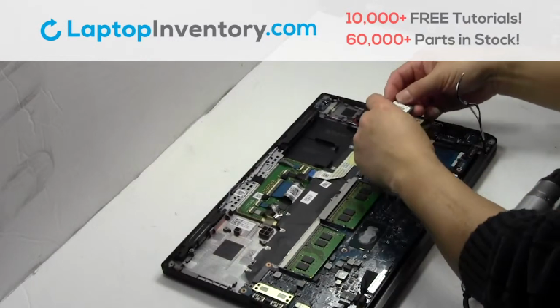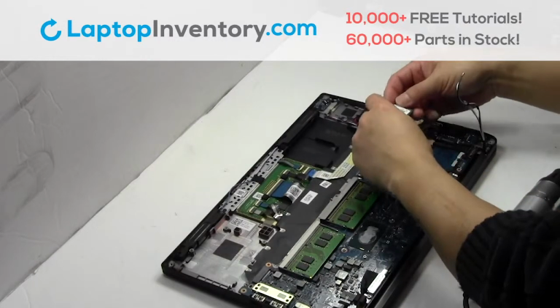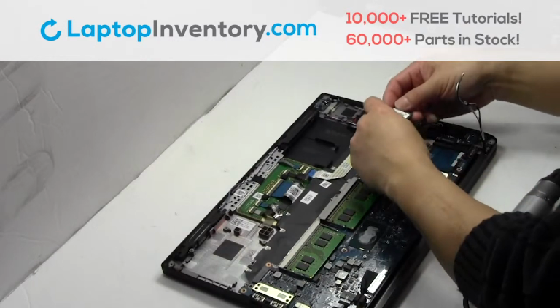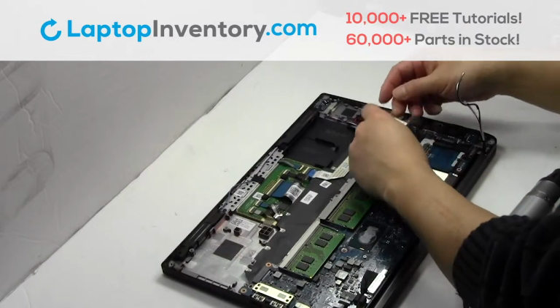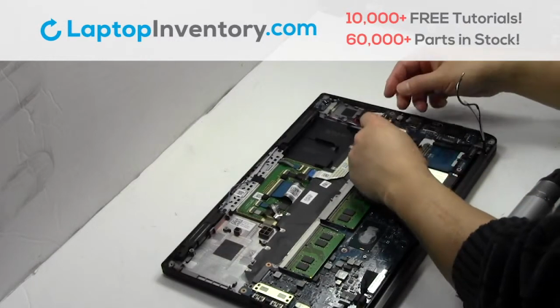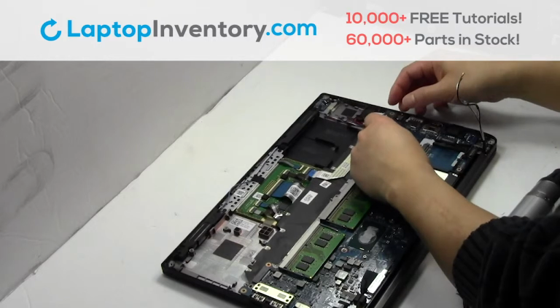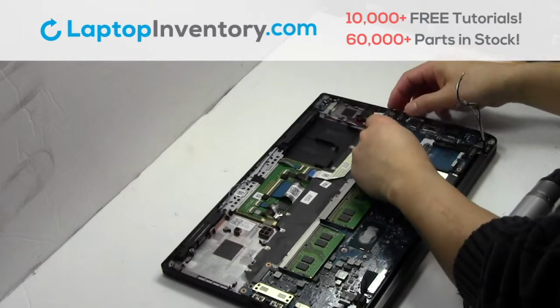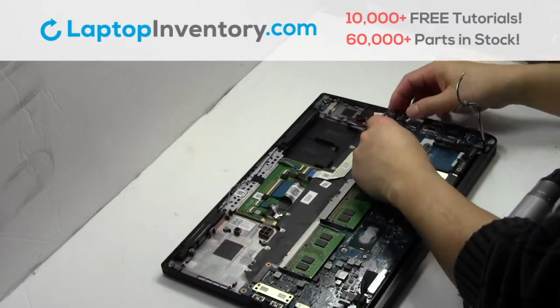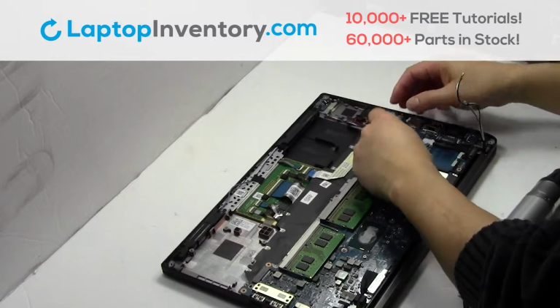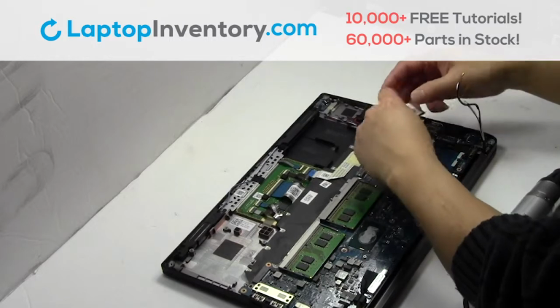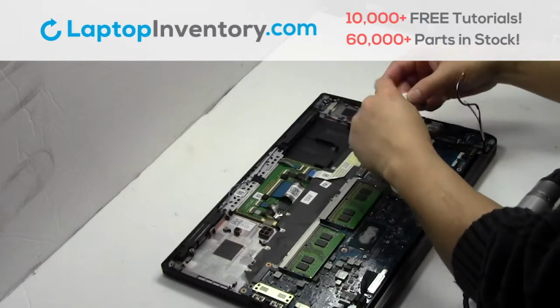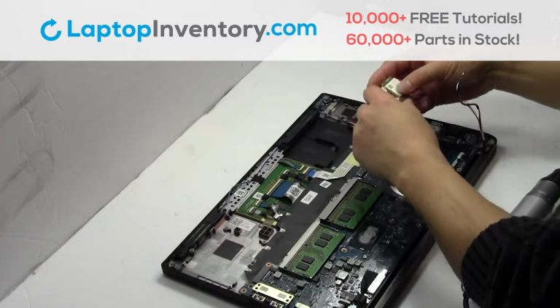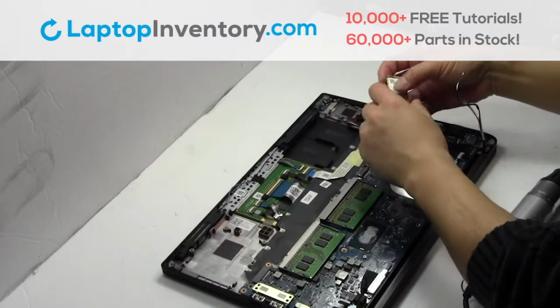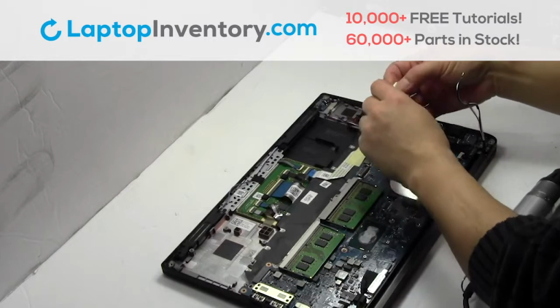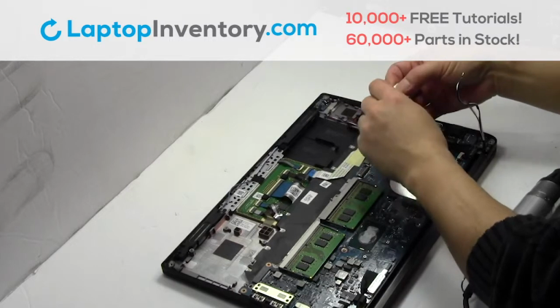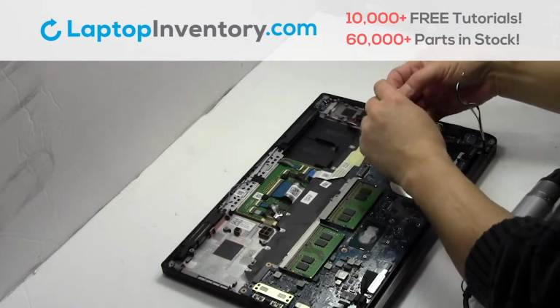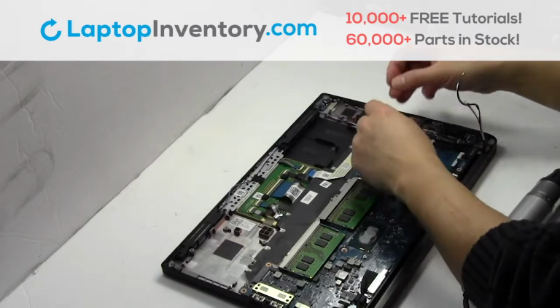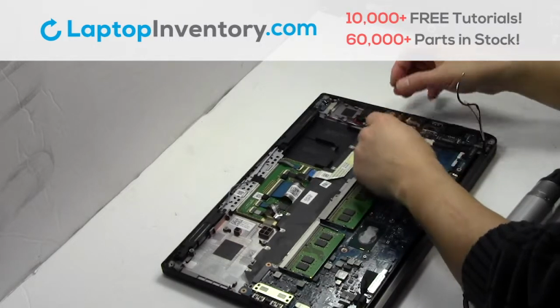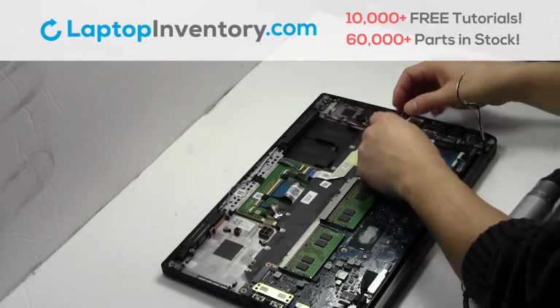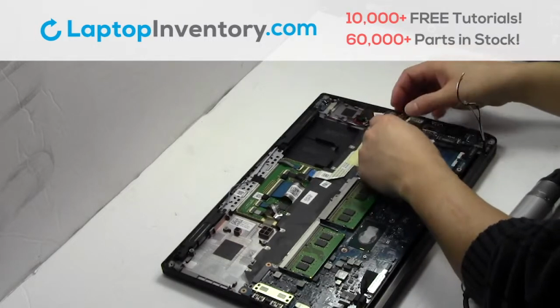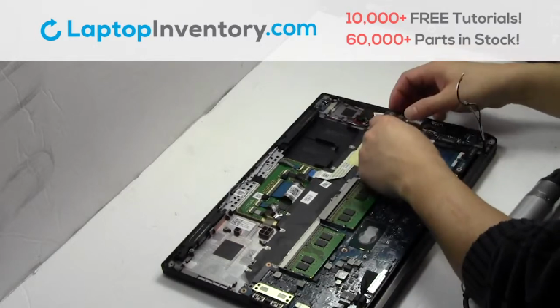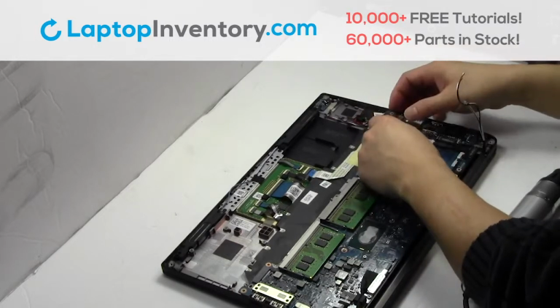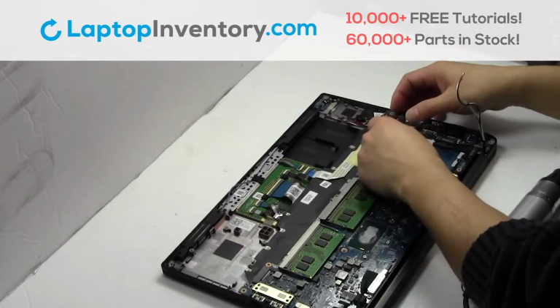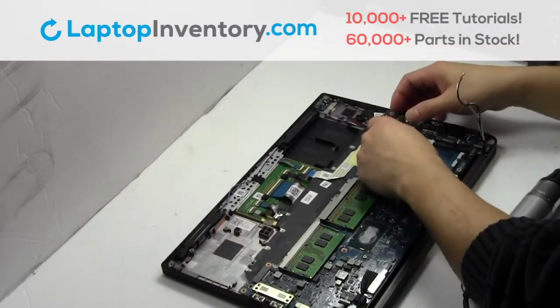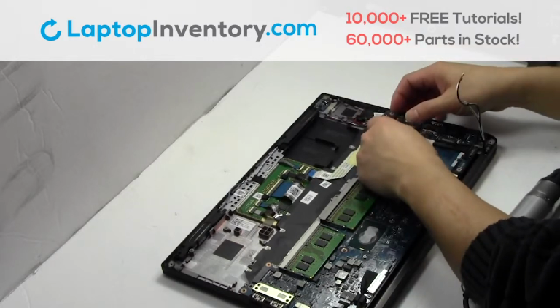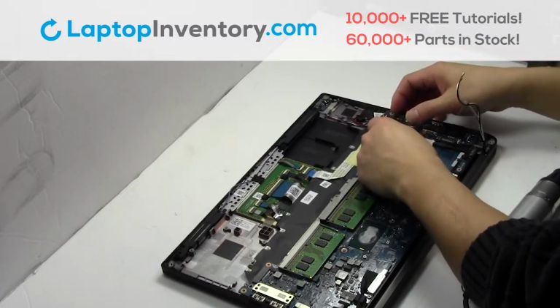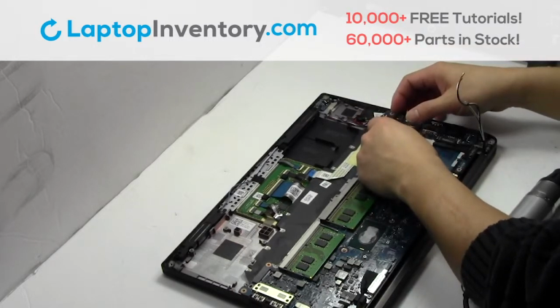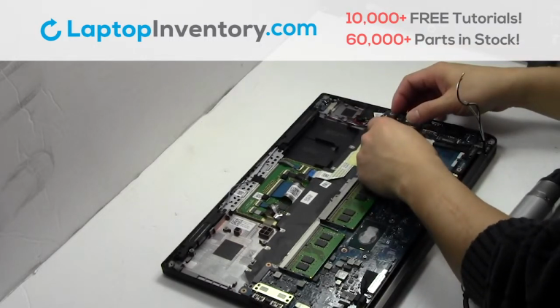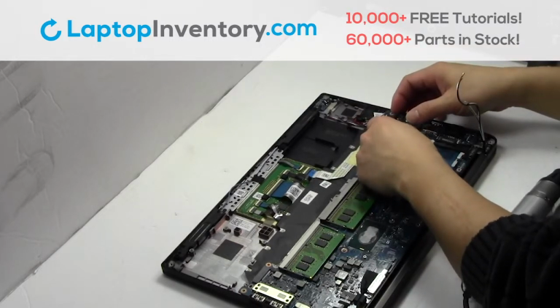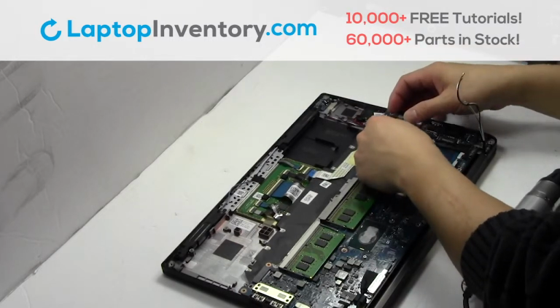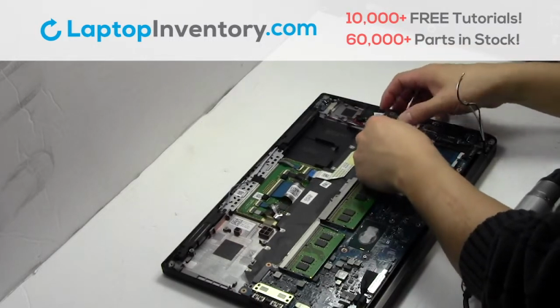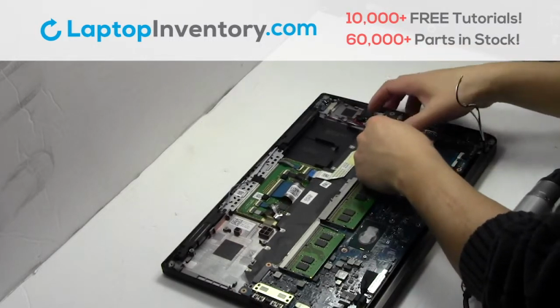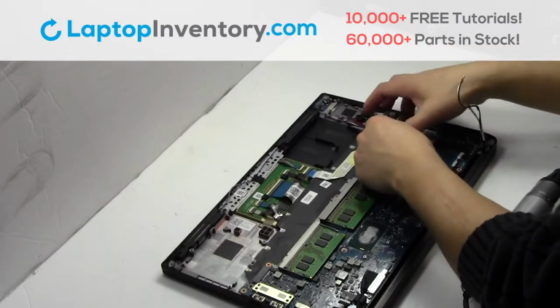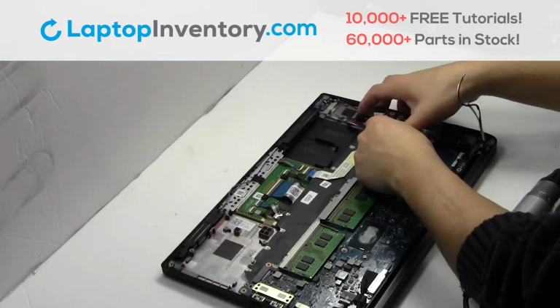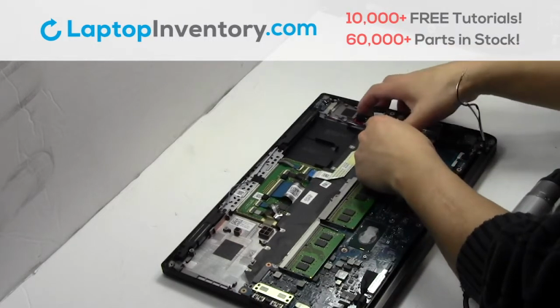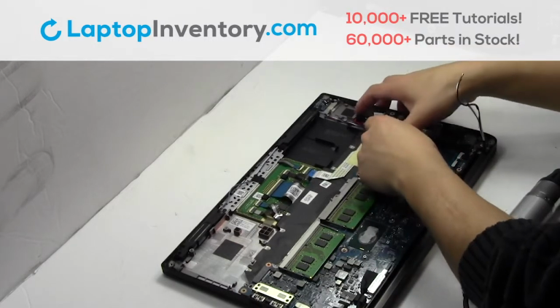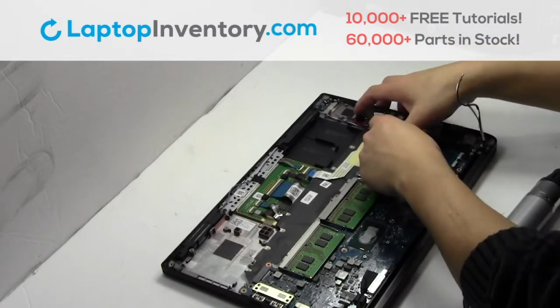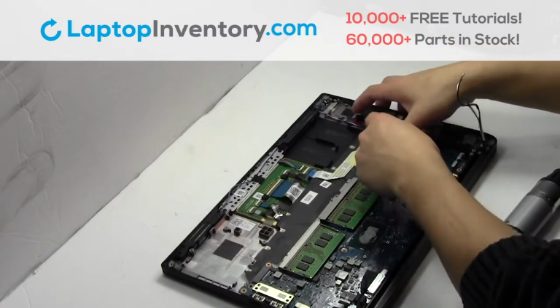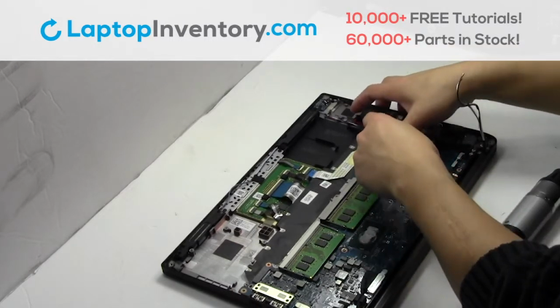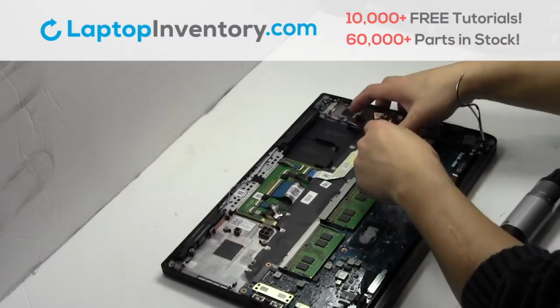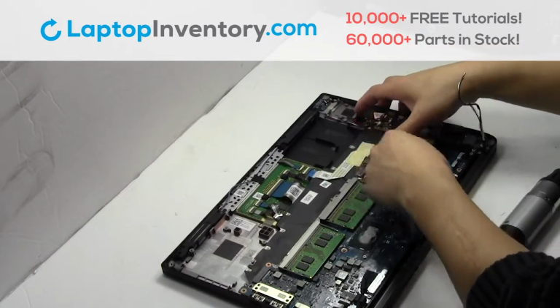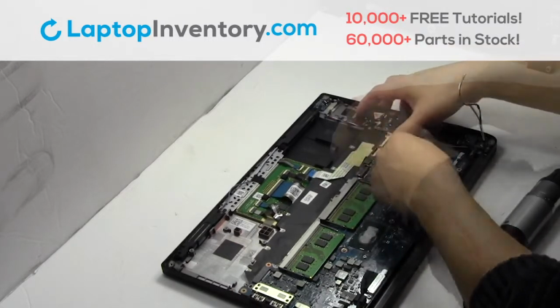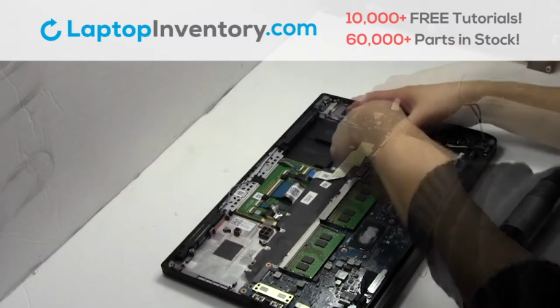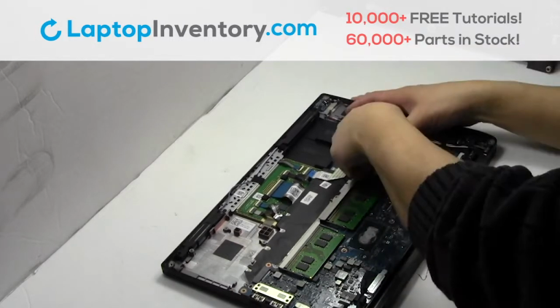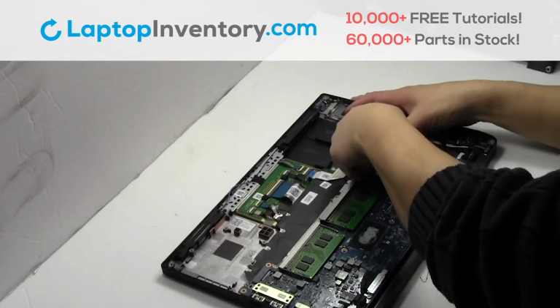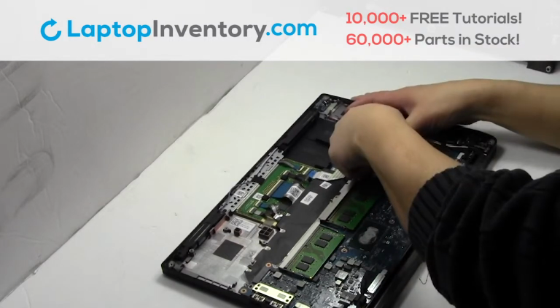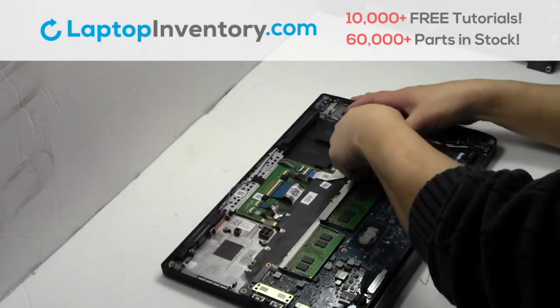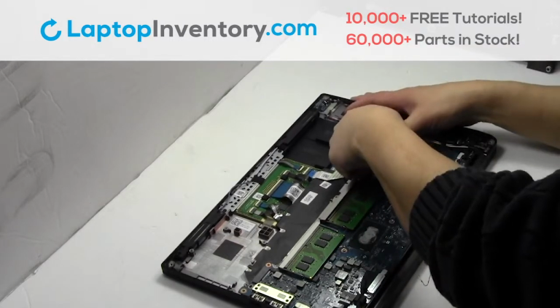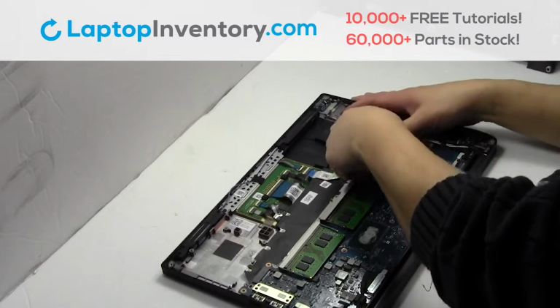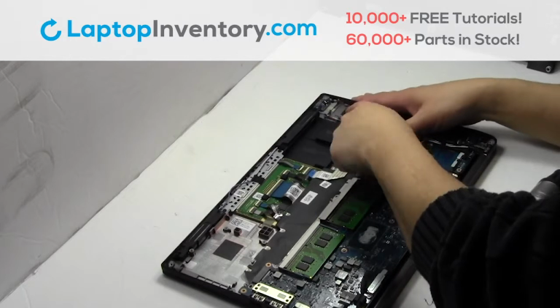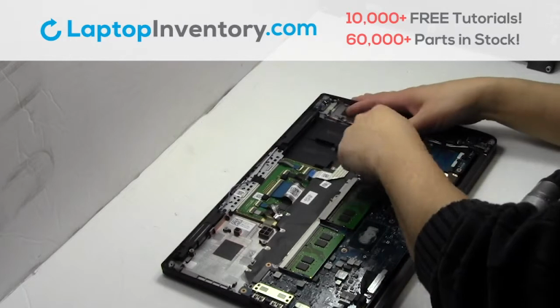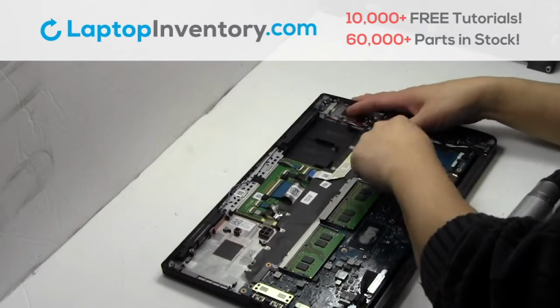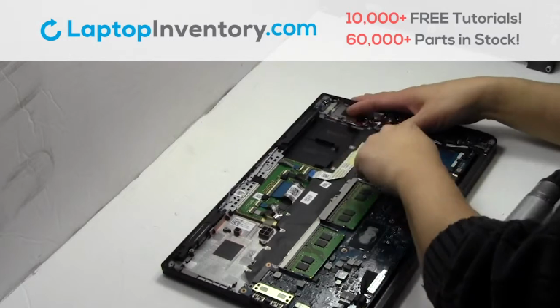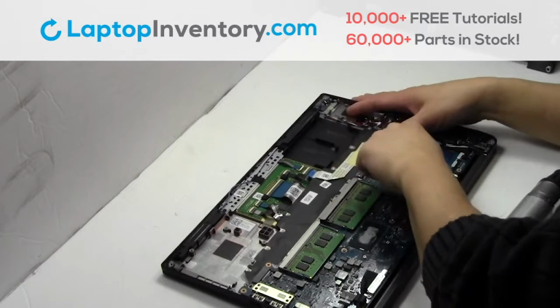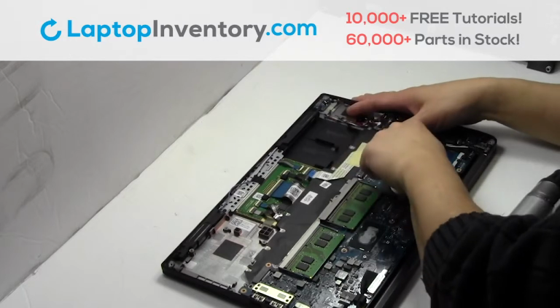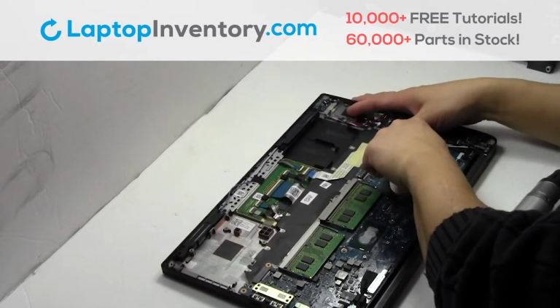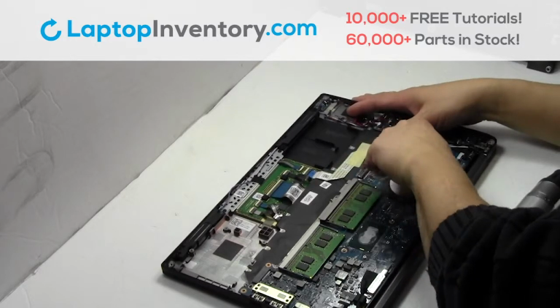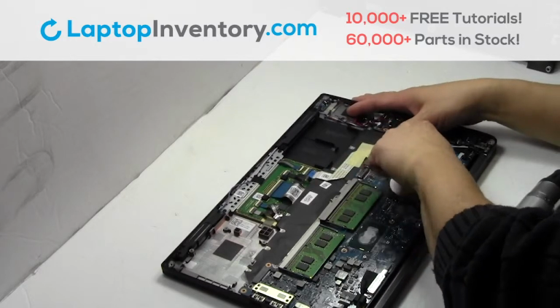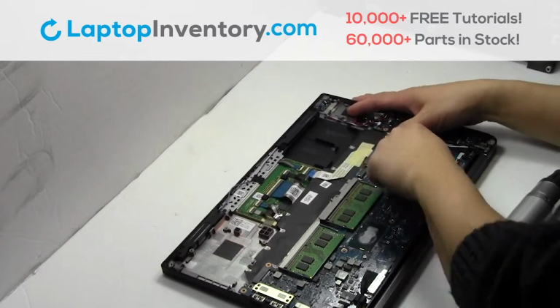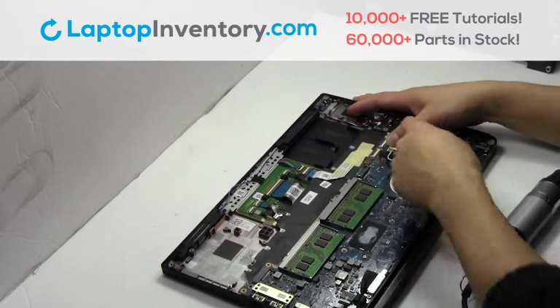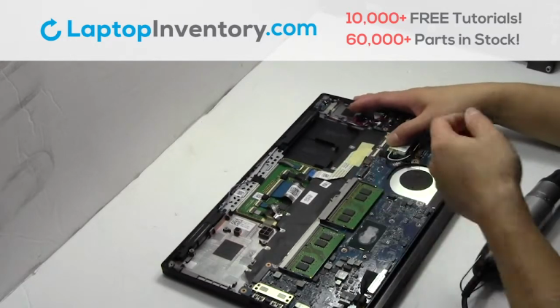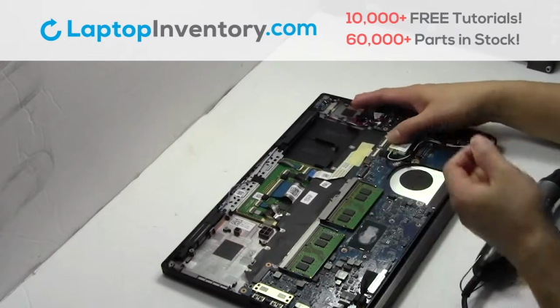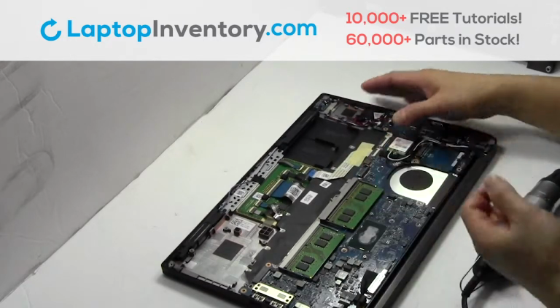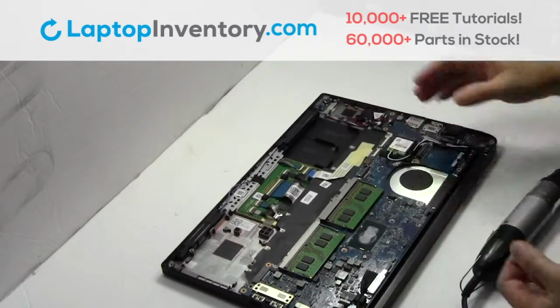We will now install your new Wi-Fi card. Plug the cable back in.